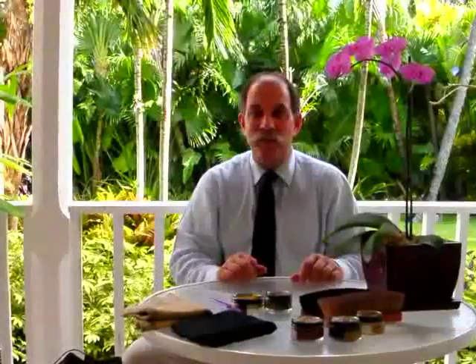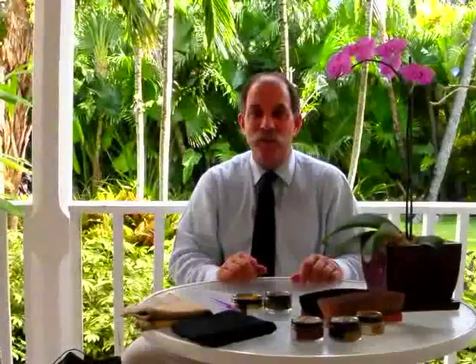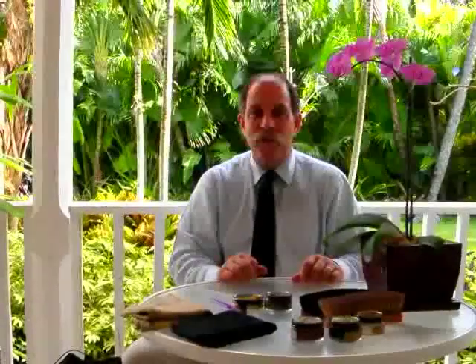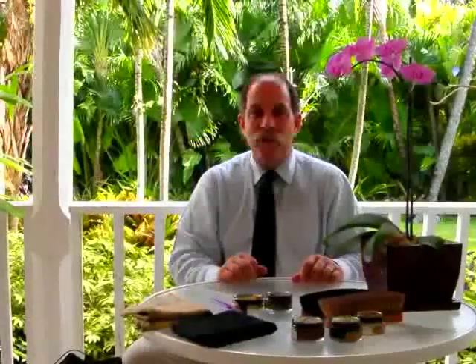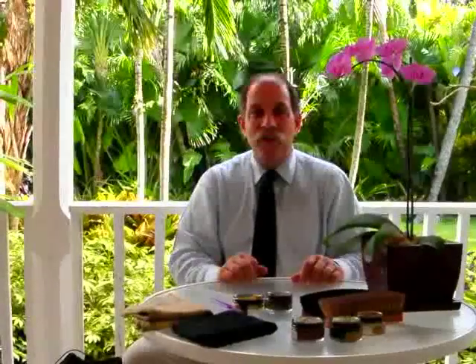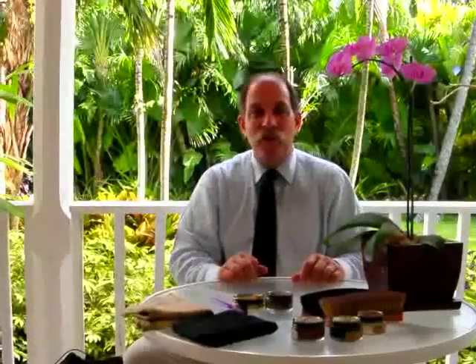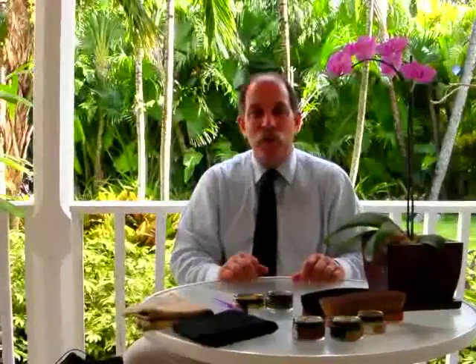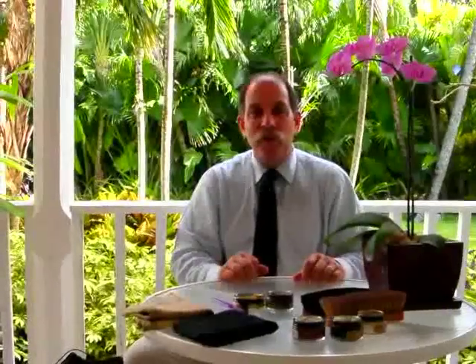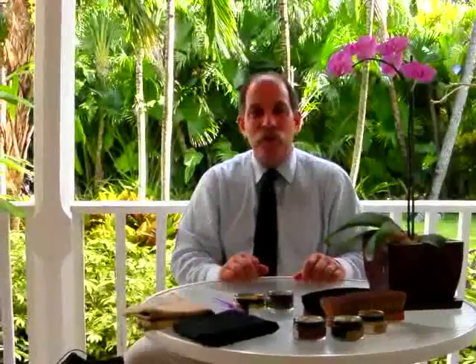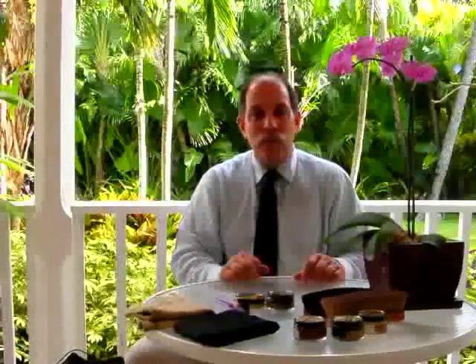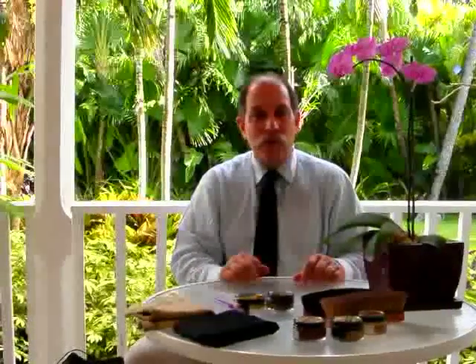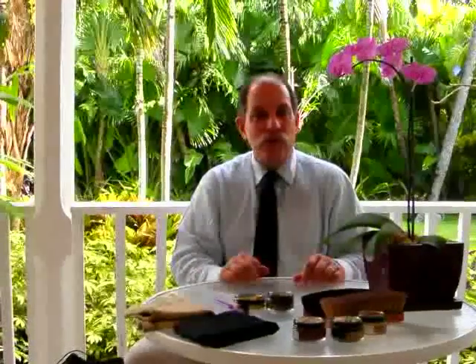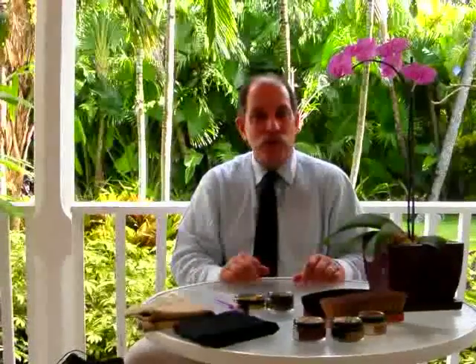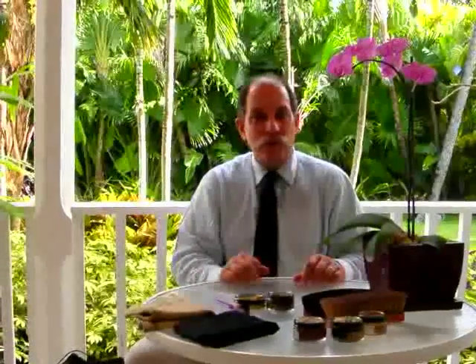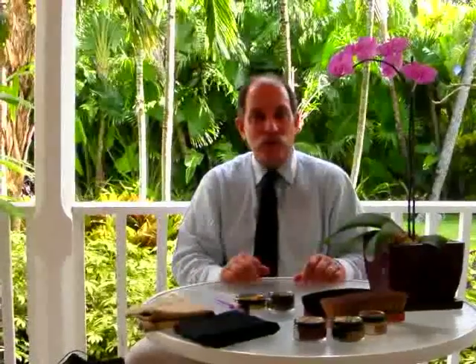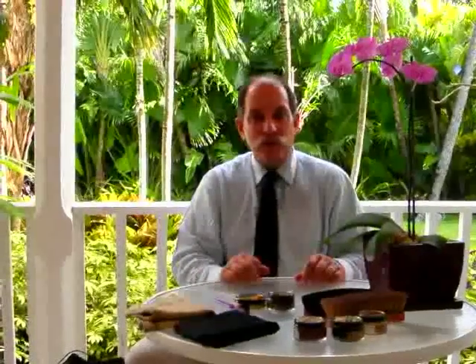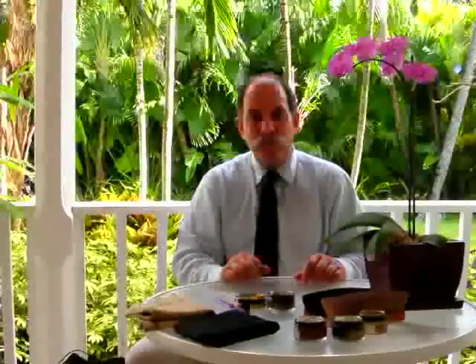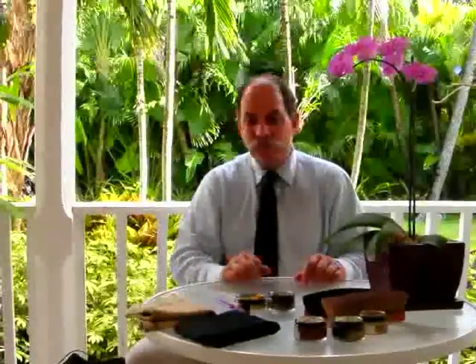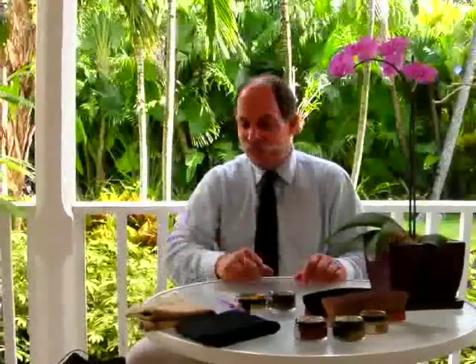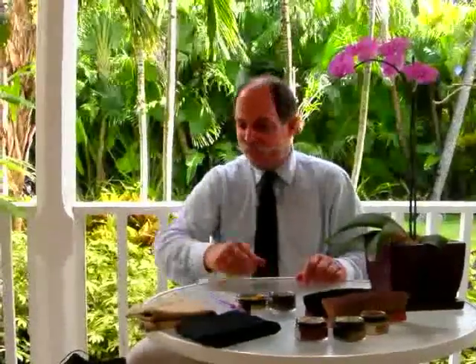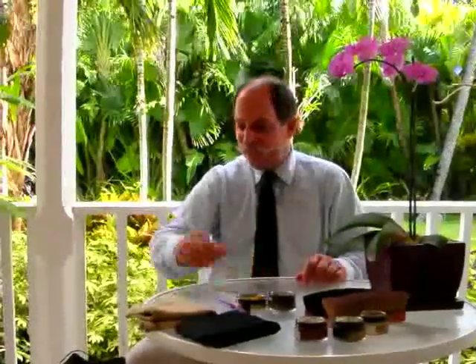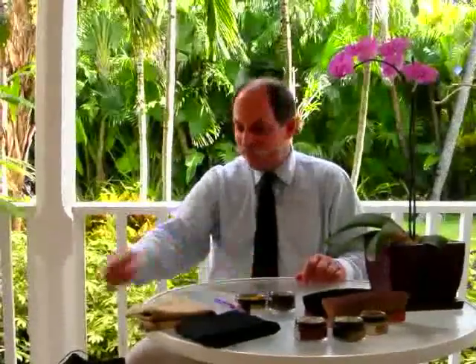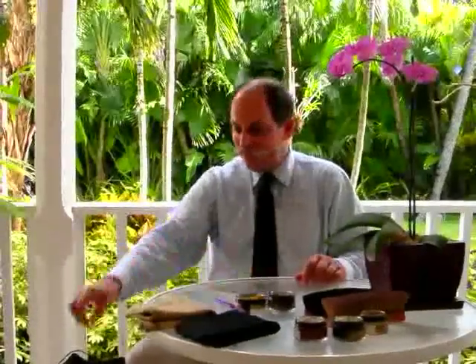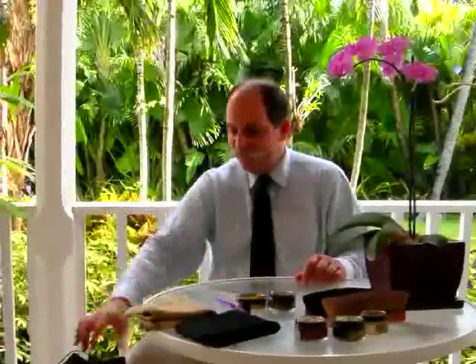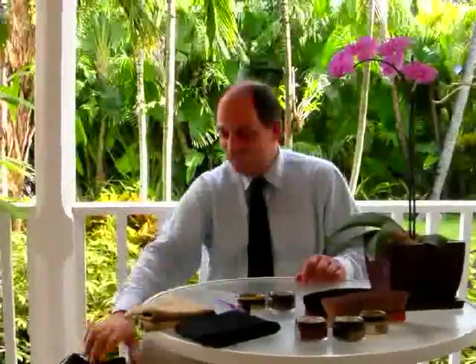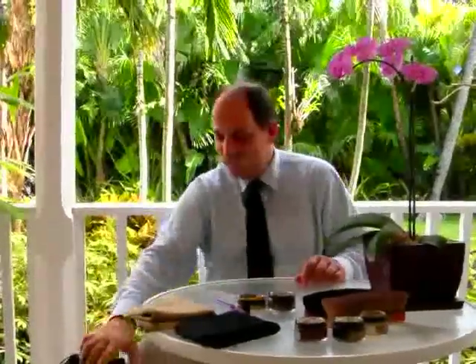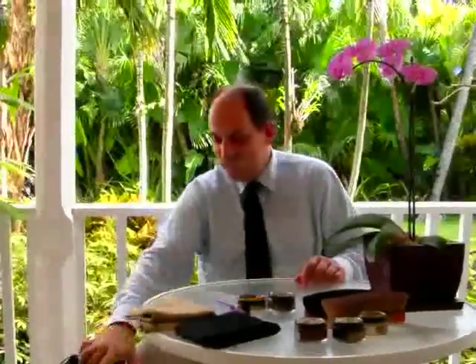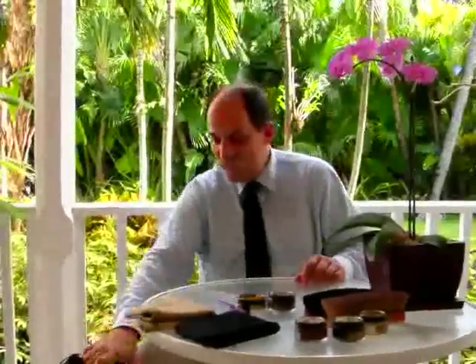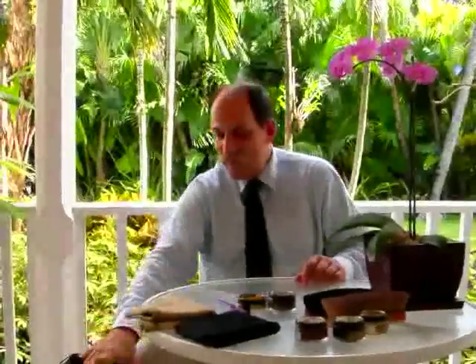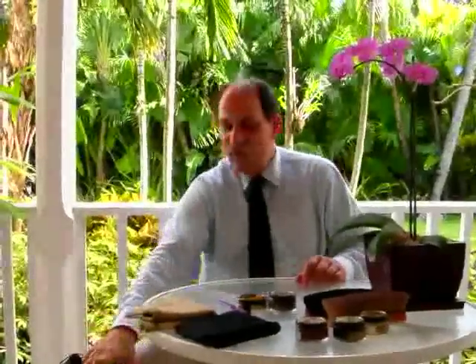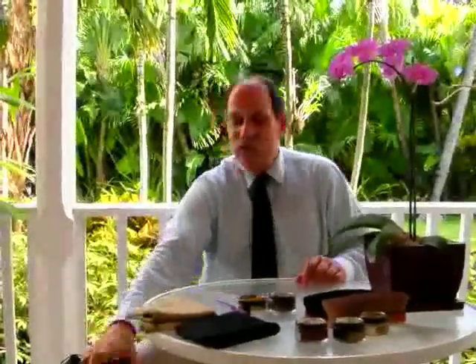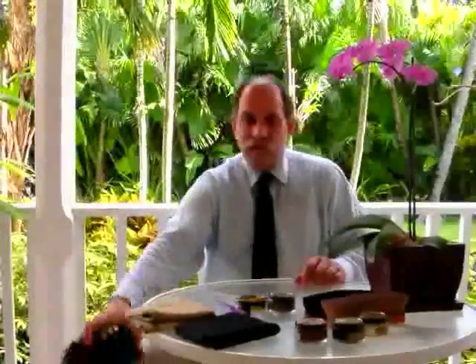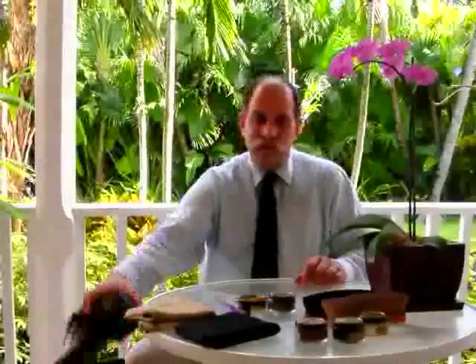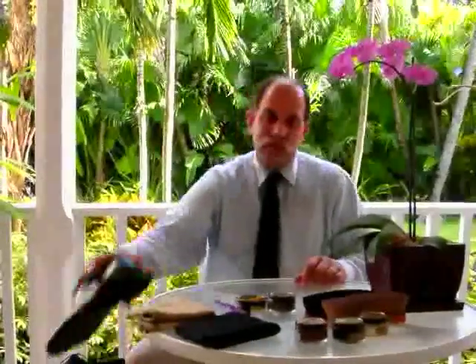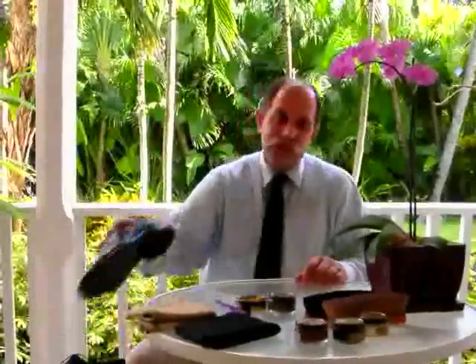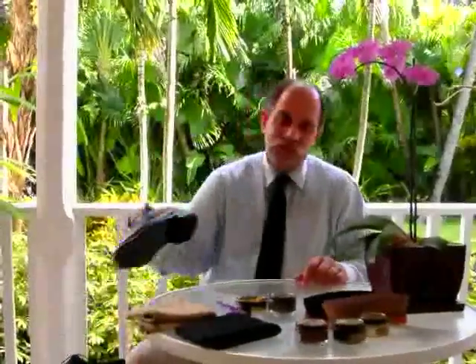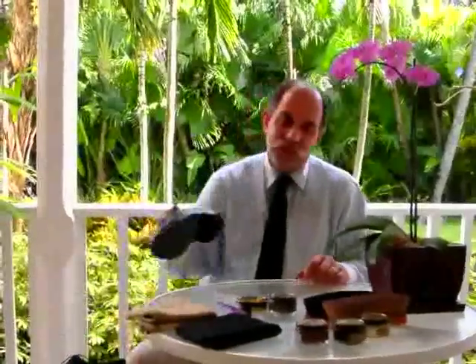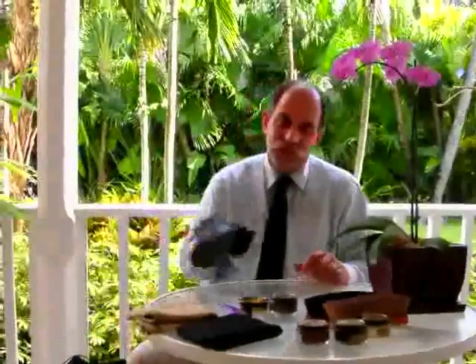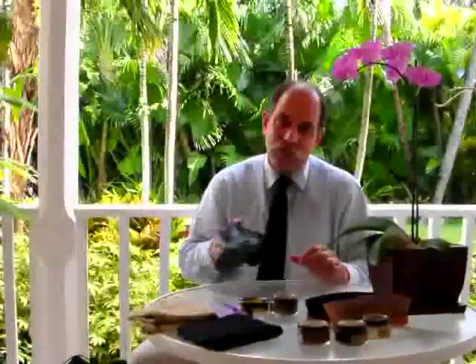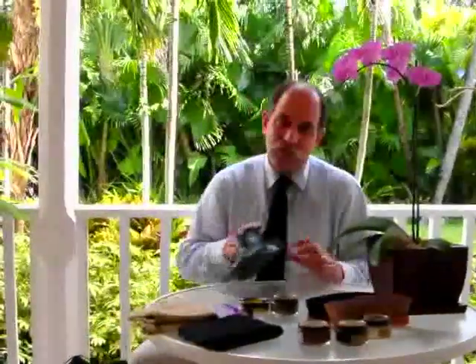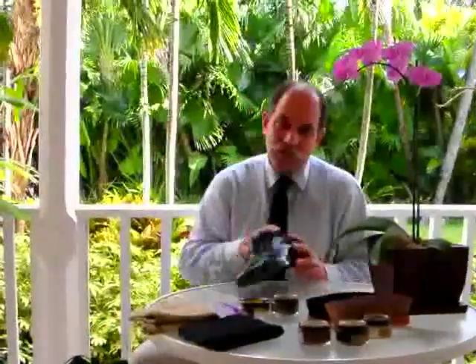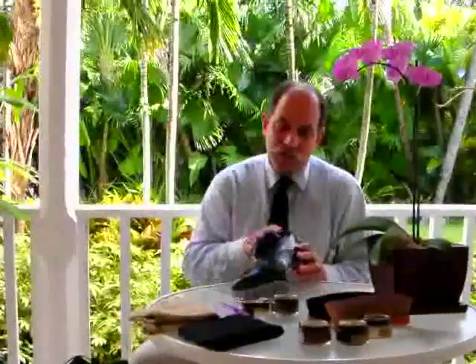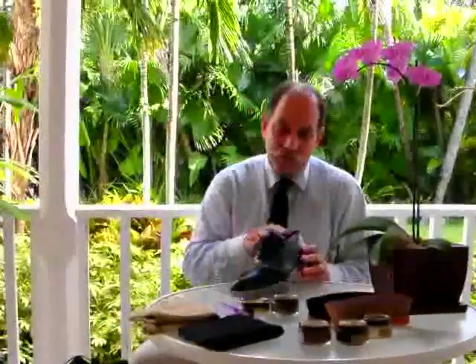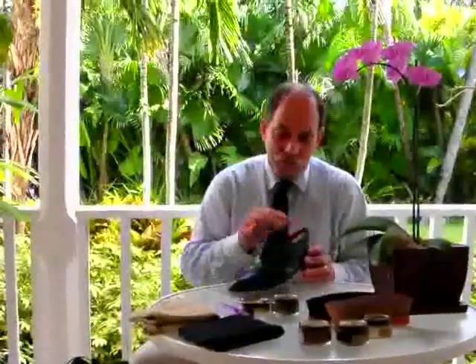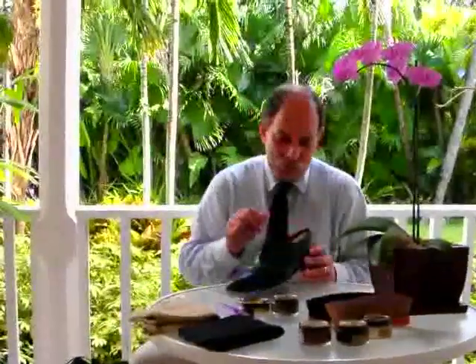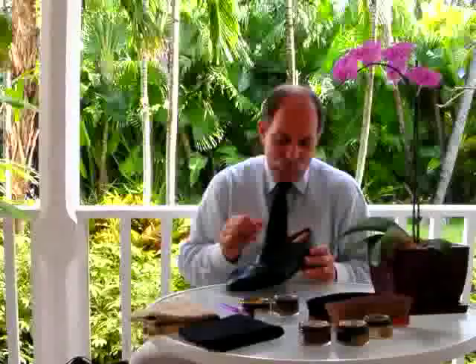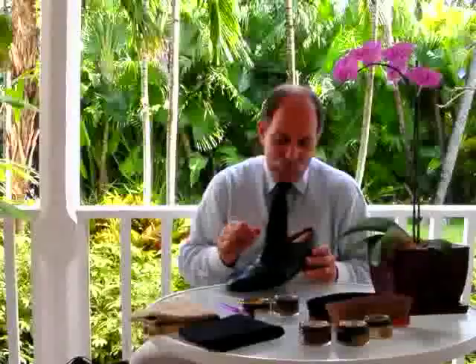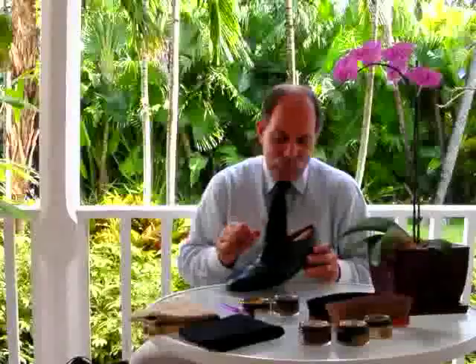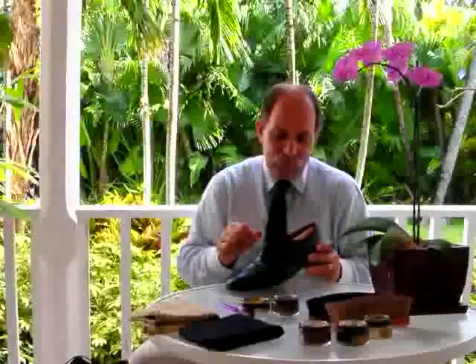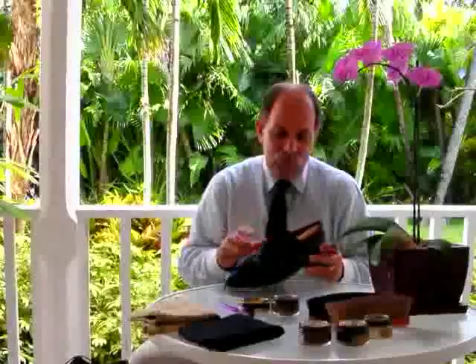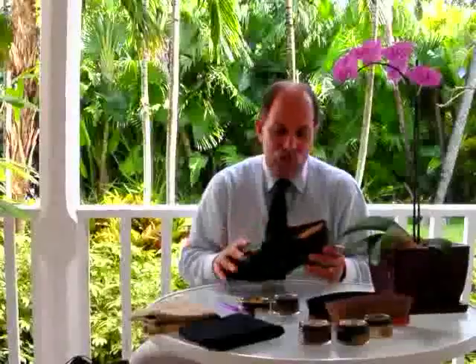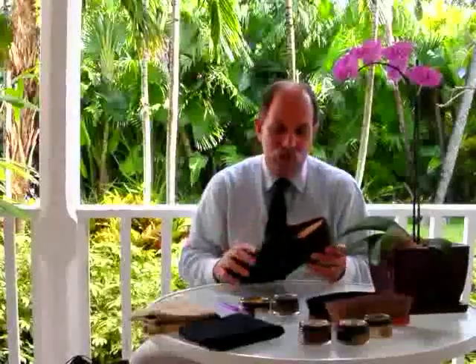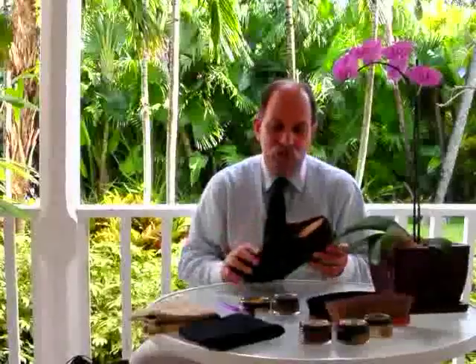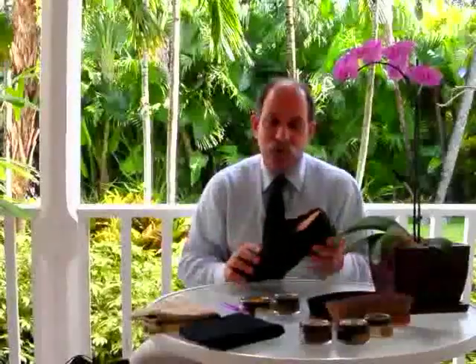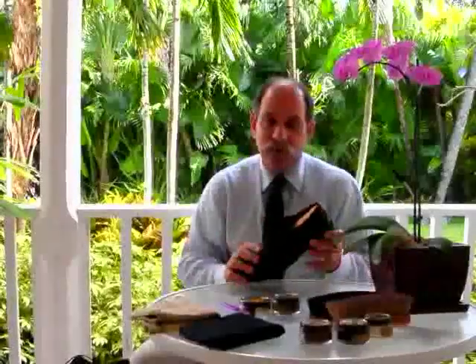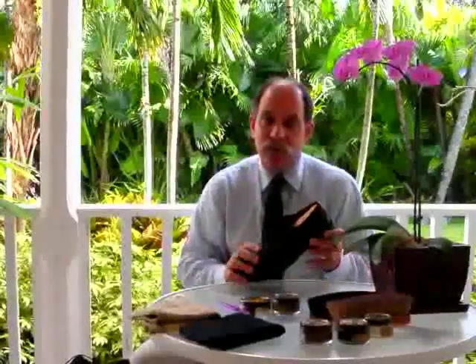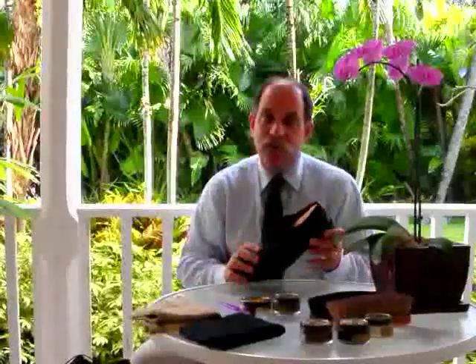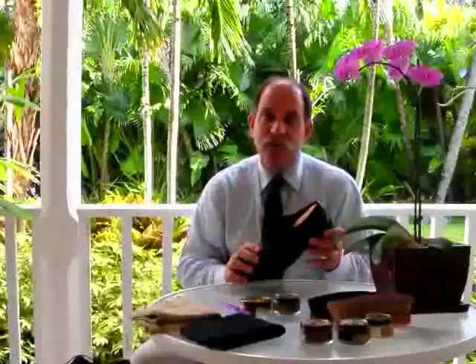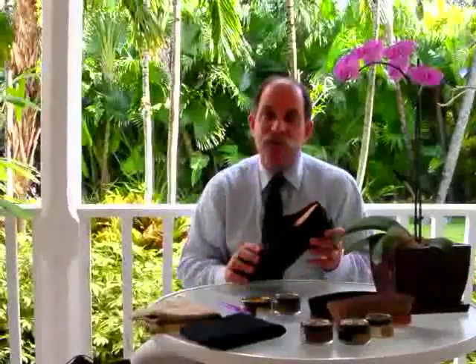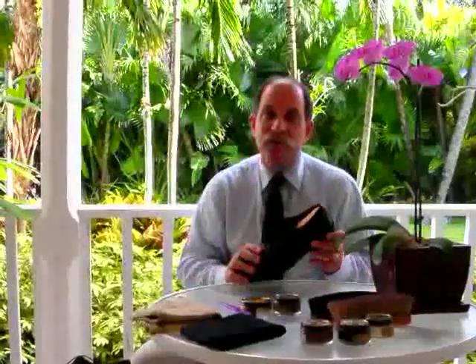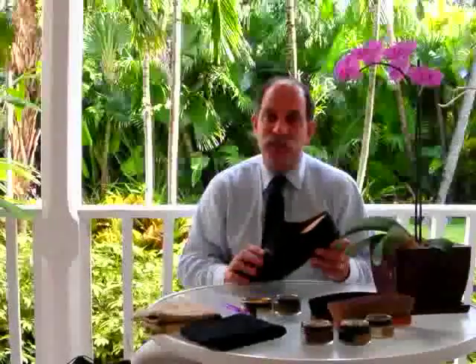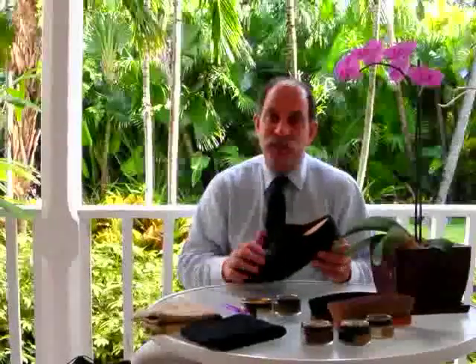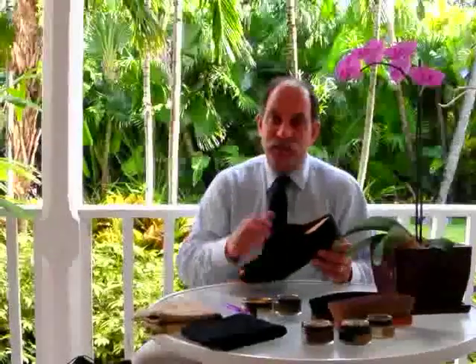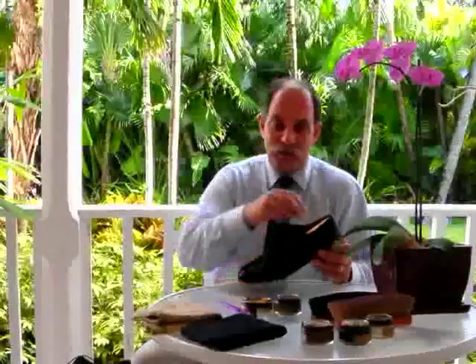Hello. We're going to polish shoes. The first thing to do, obviously, if there is a shoe tree in it, is to take it out.